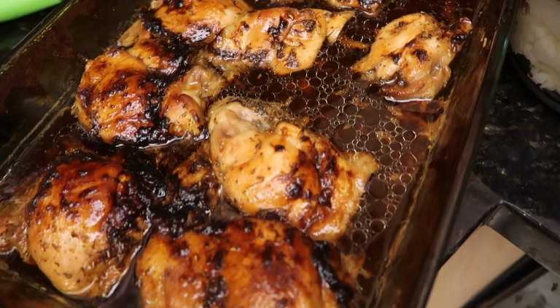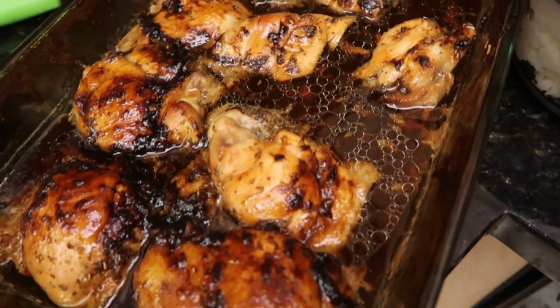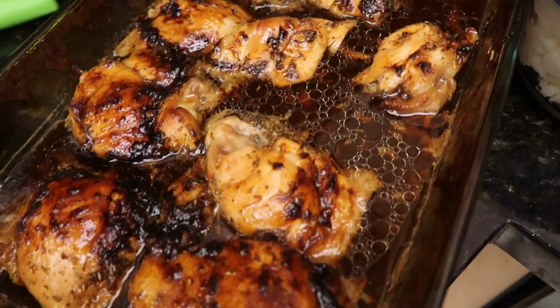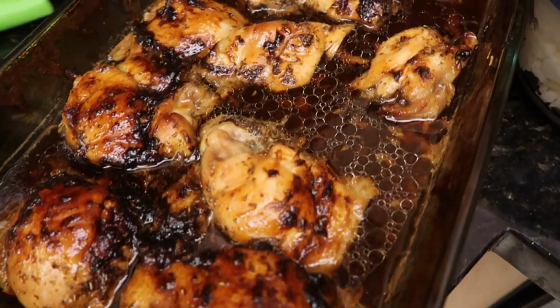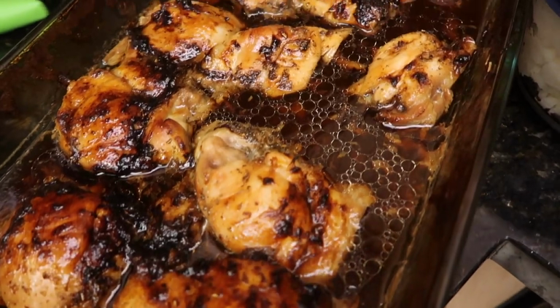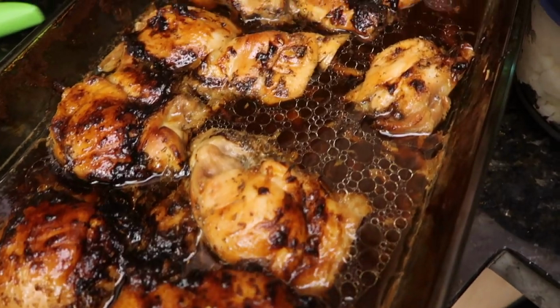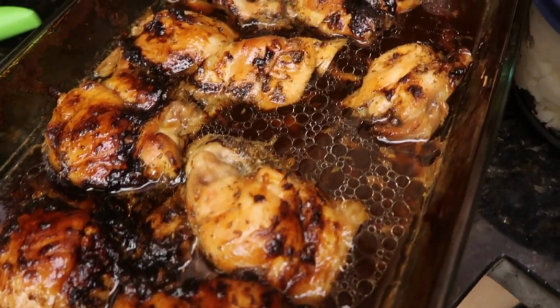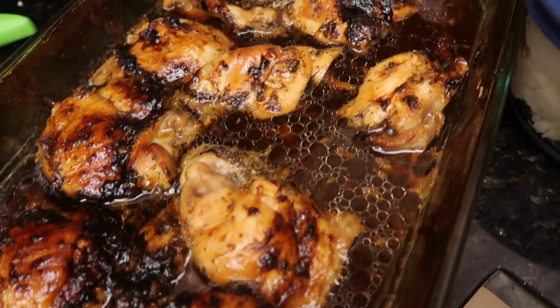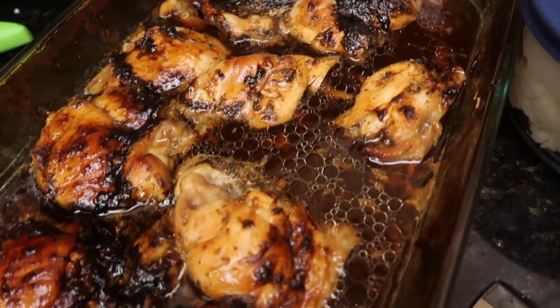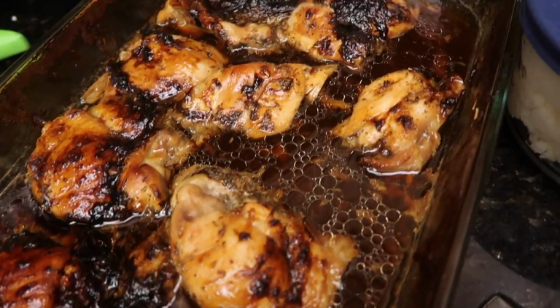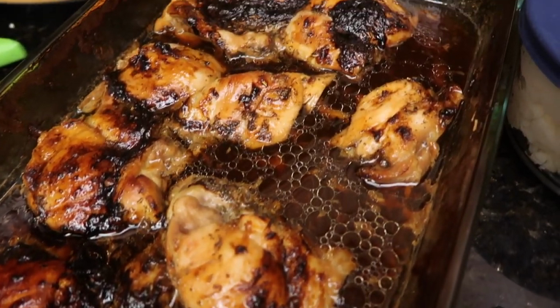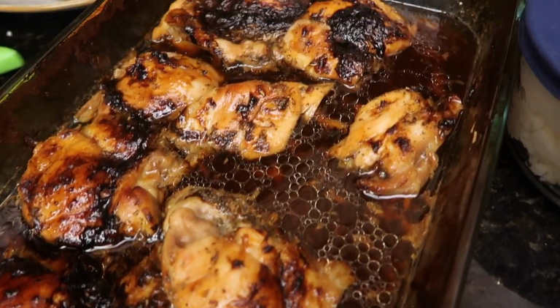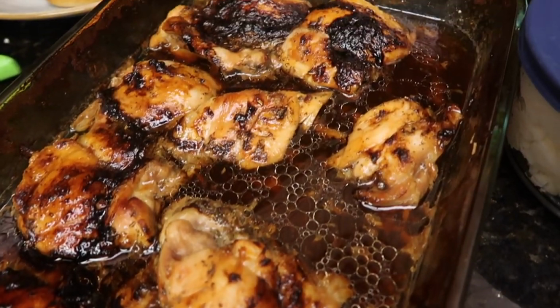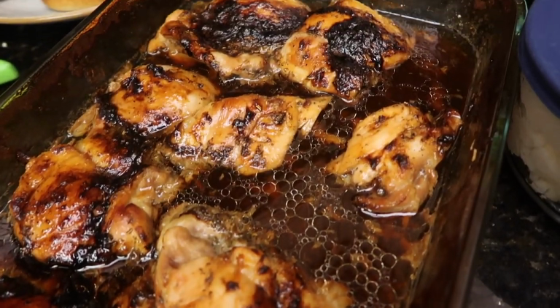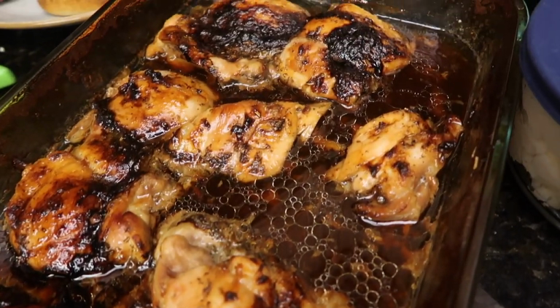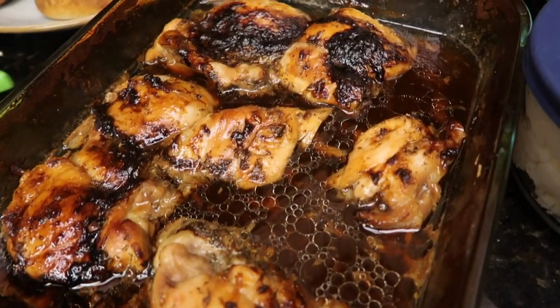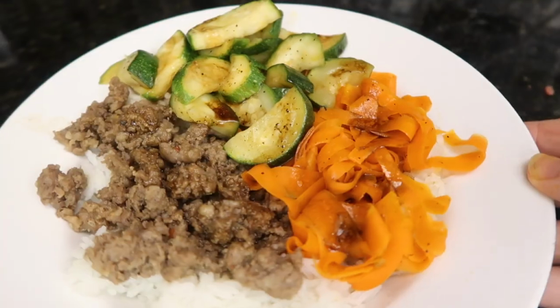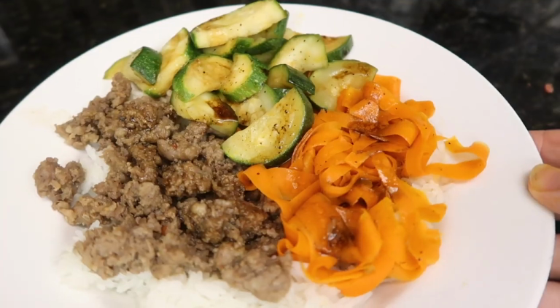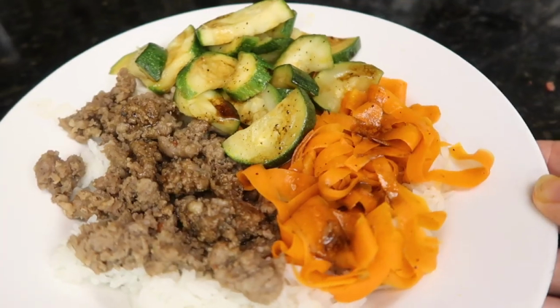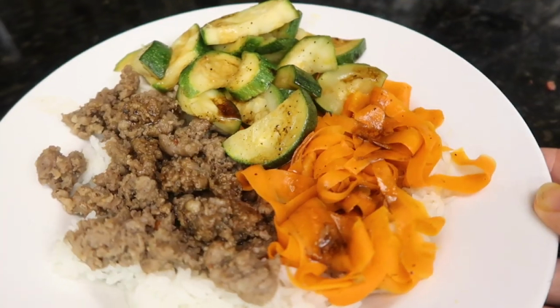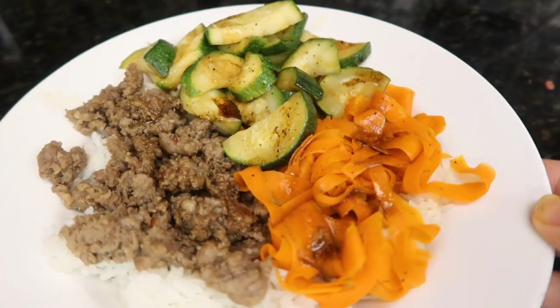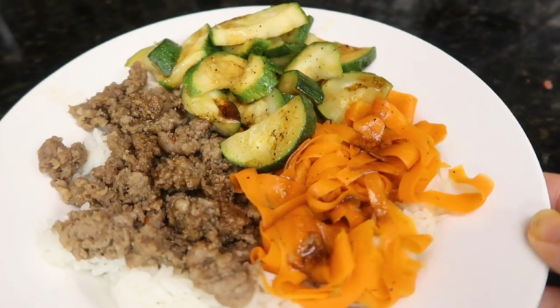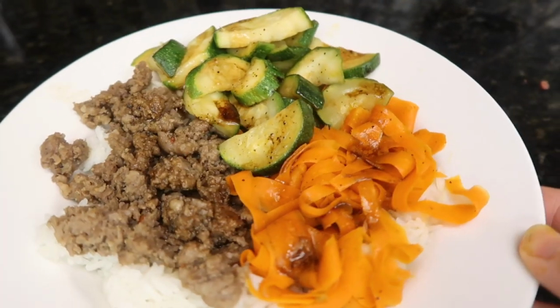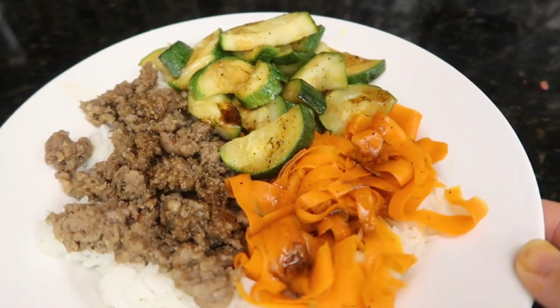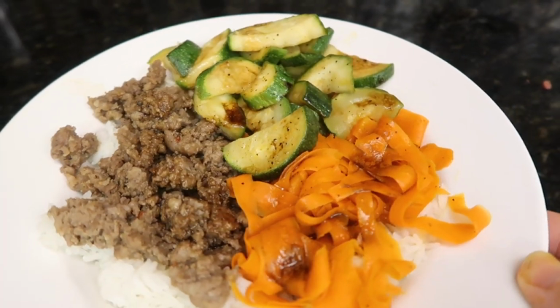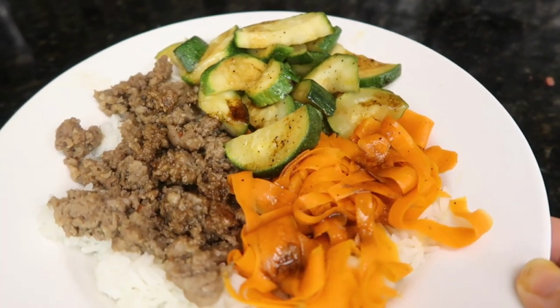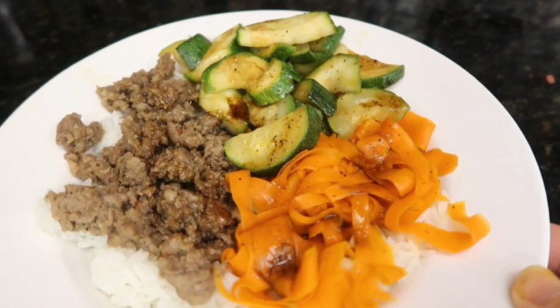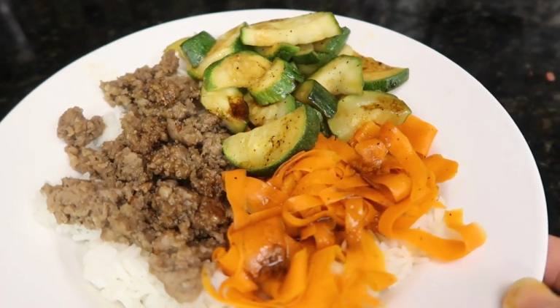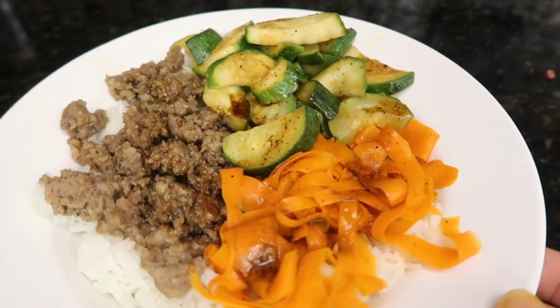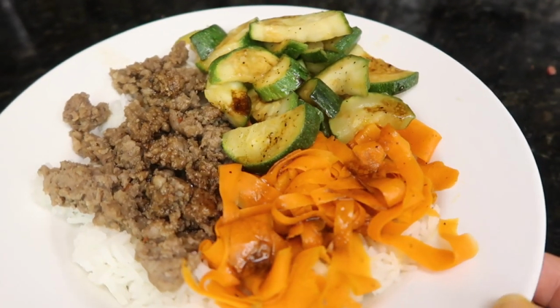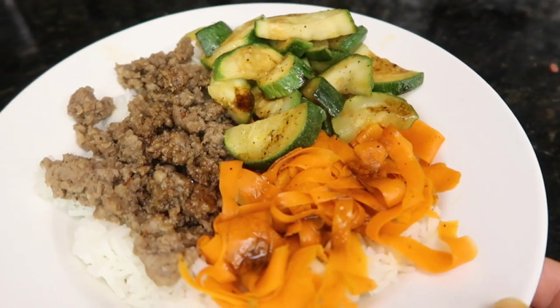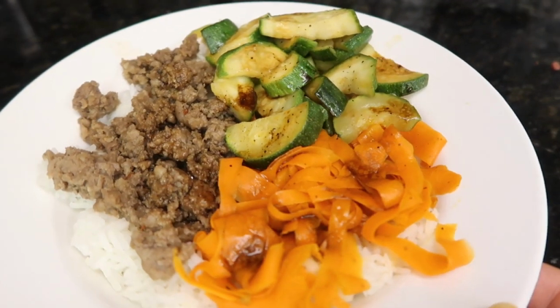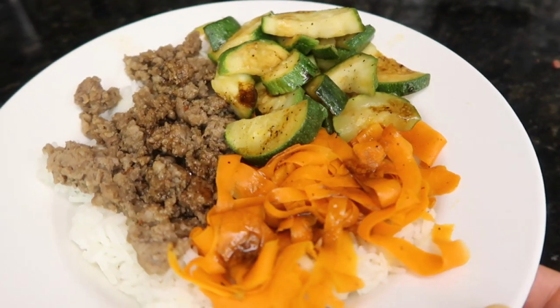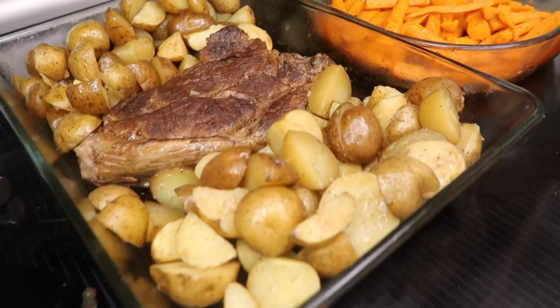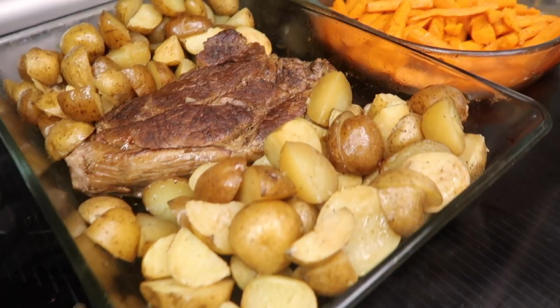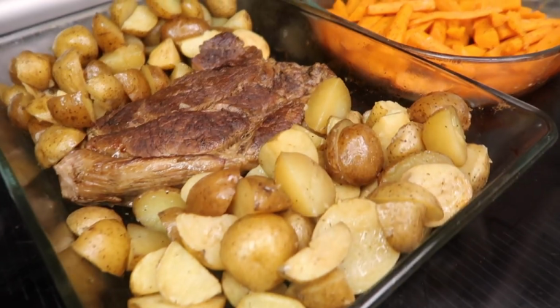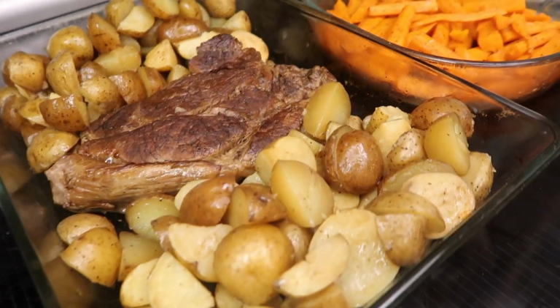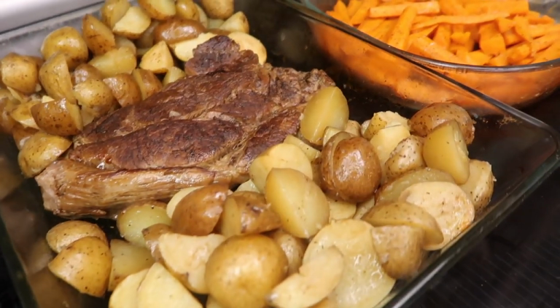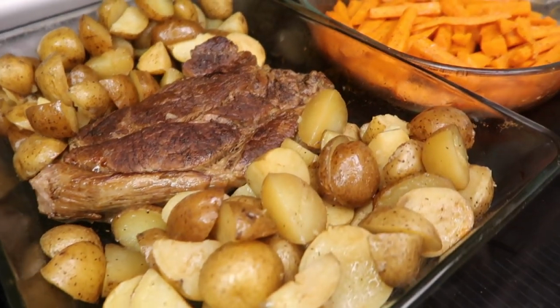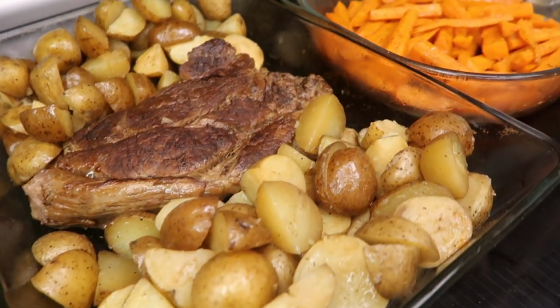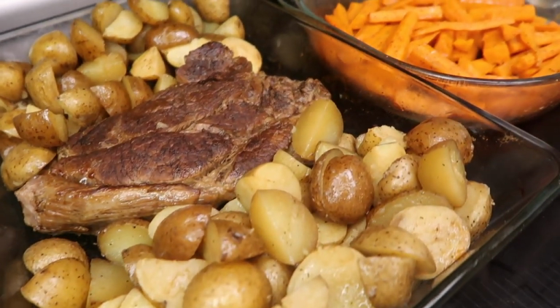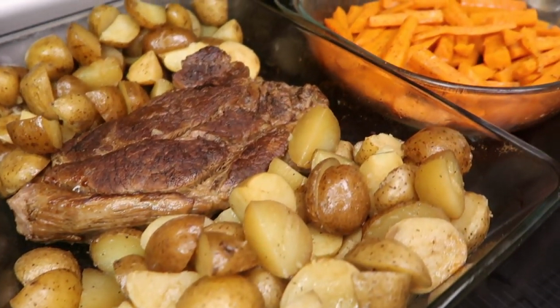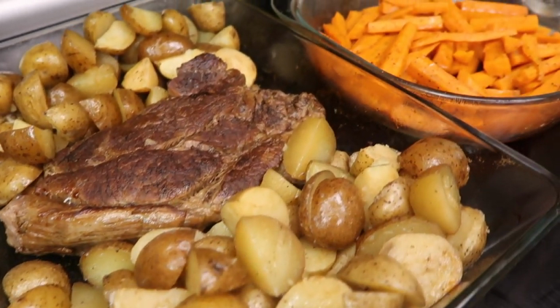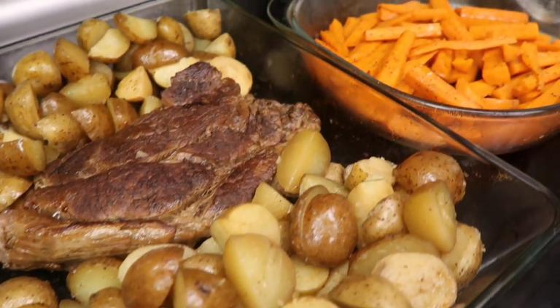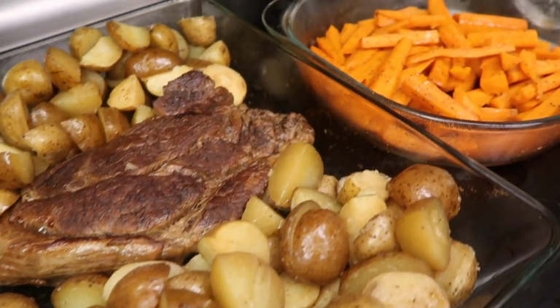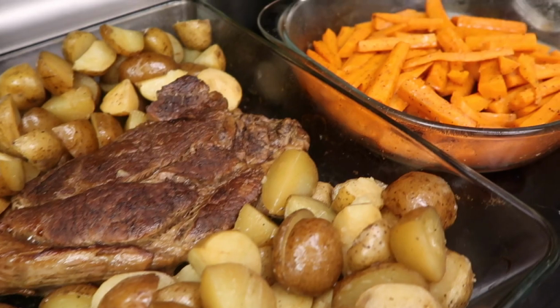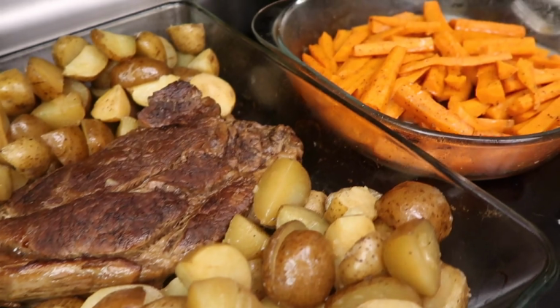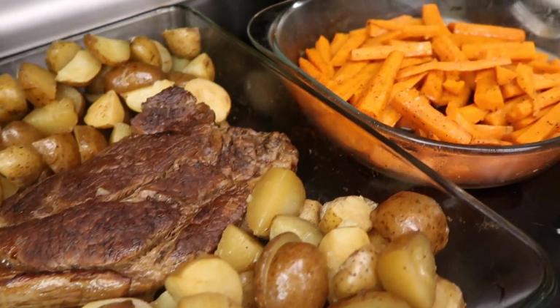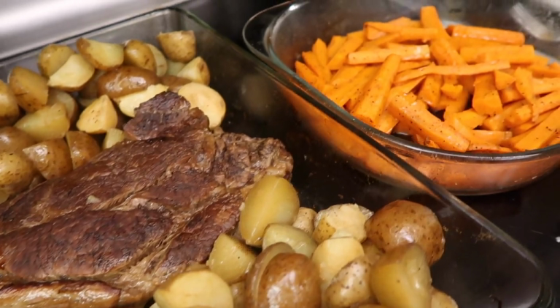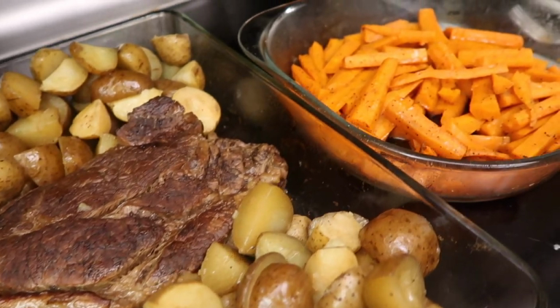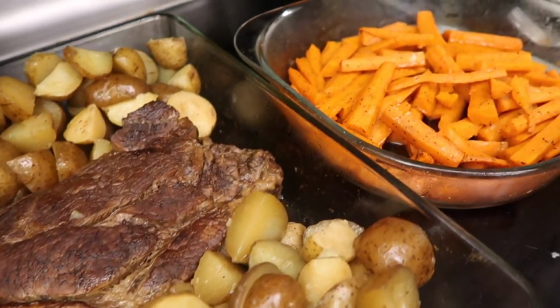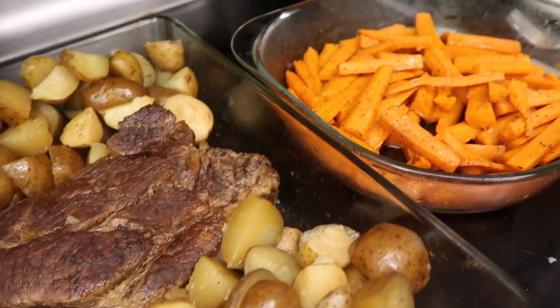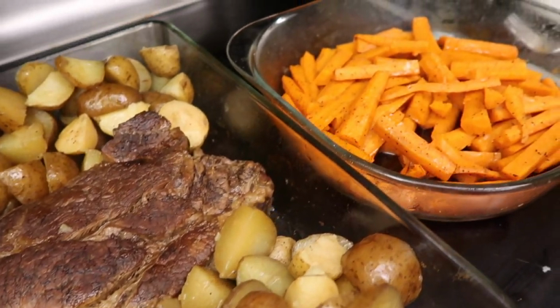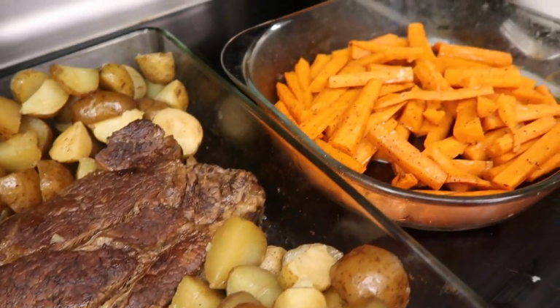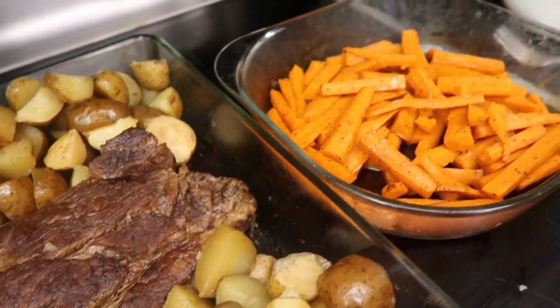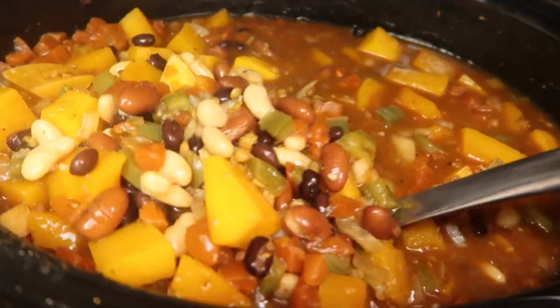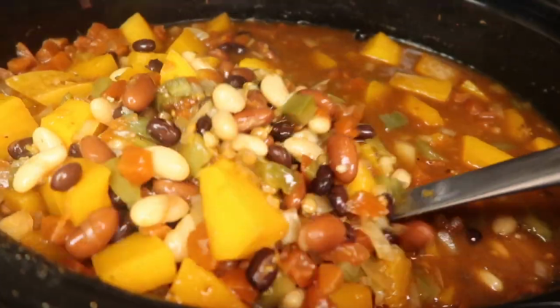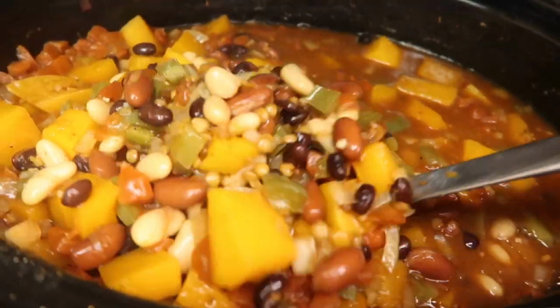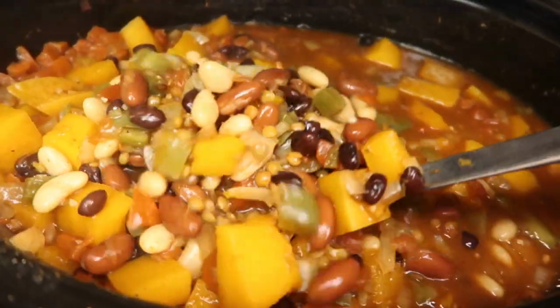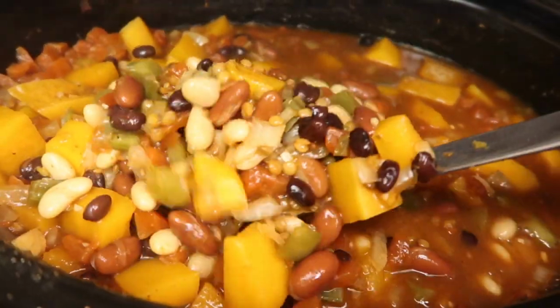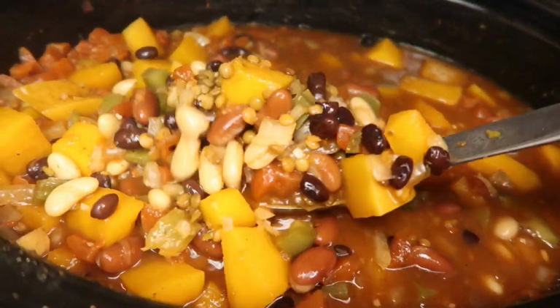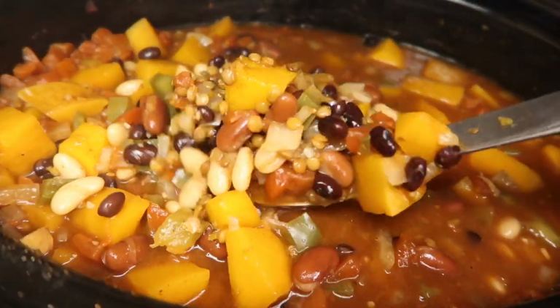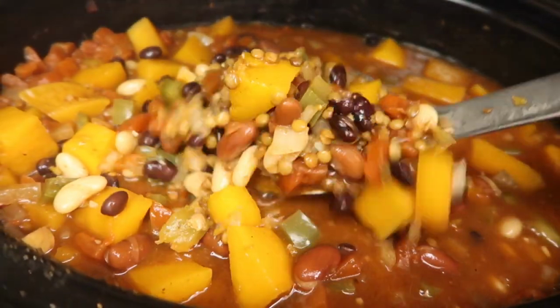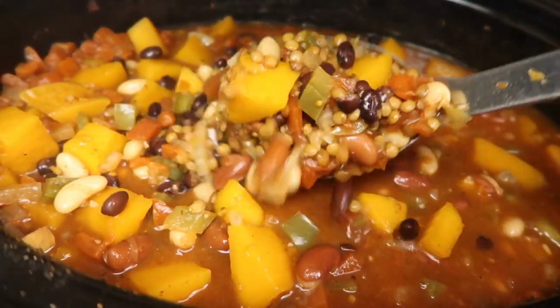Hello, party people. Today I'm going to be sharing with you a week of dinners. I hope you're ready for some food inspiration.